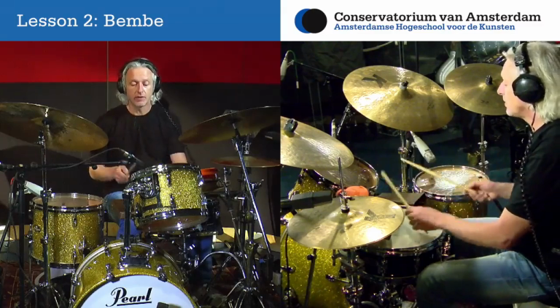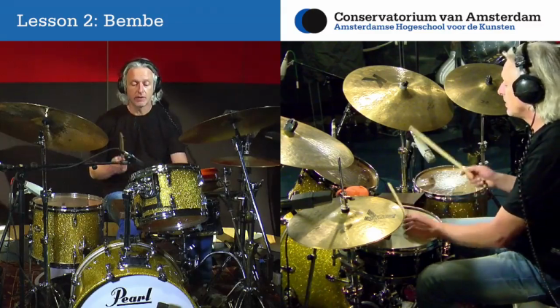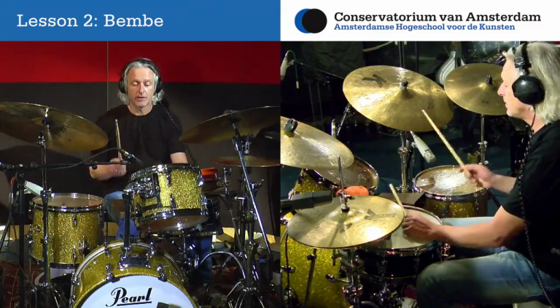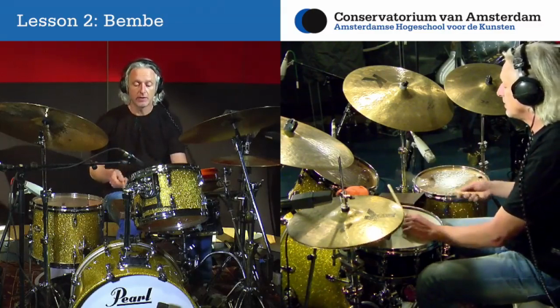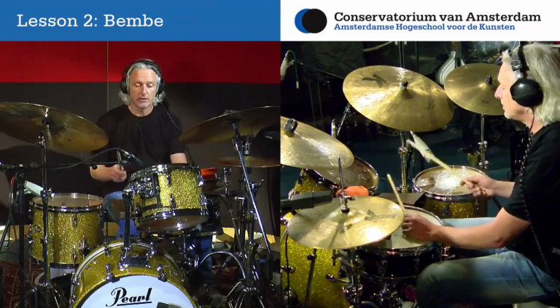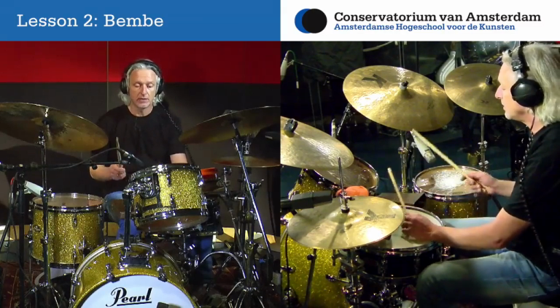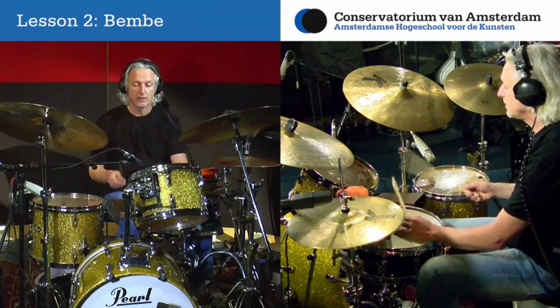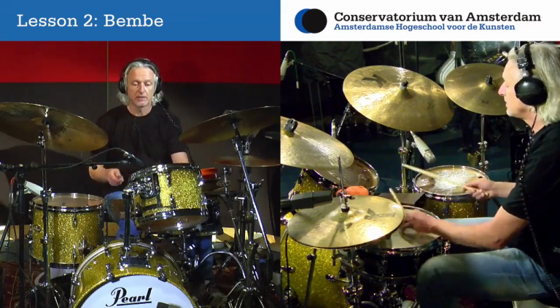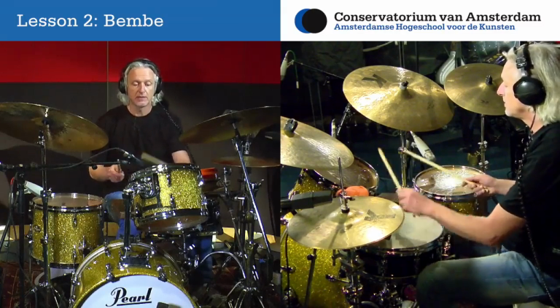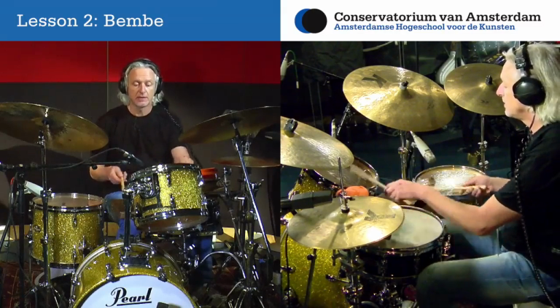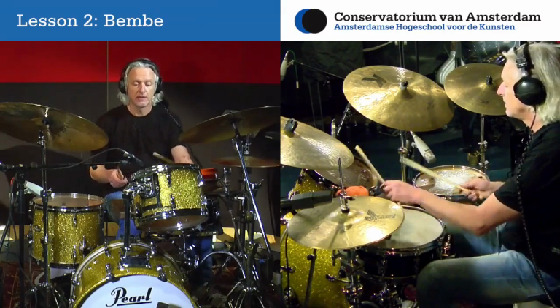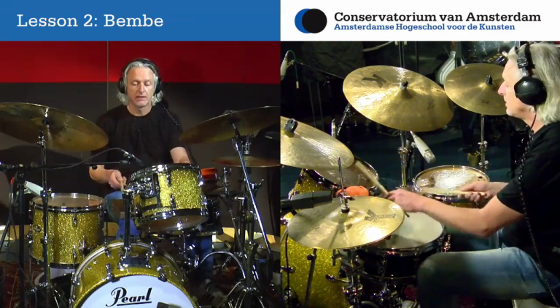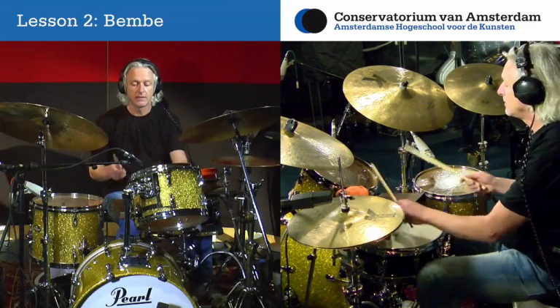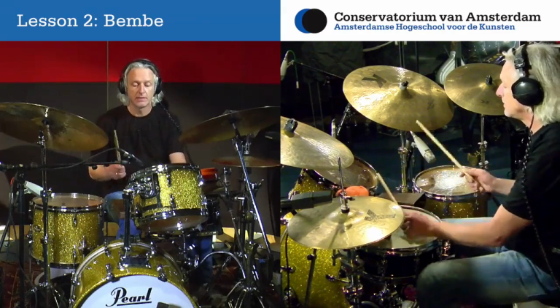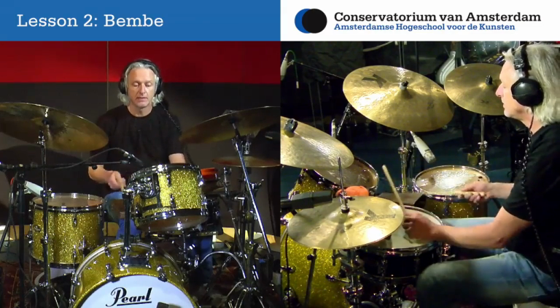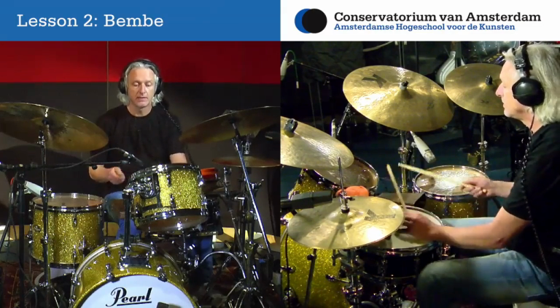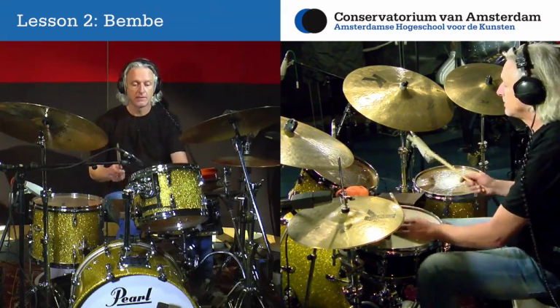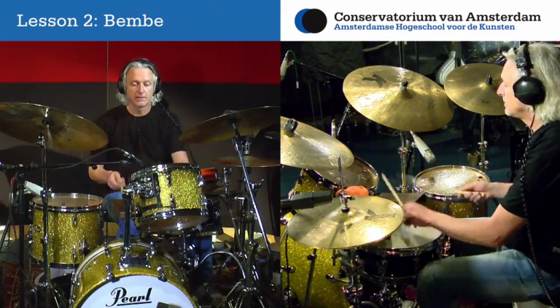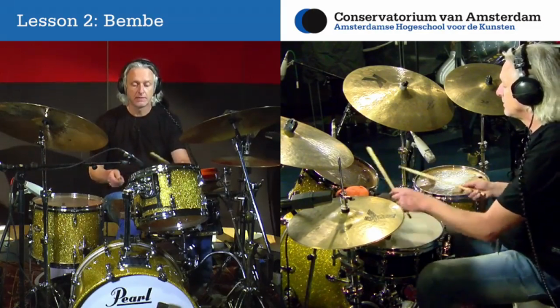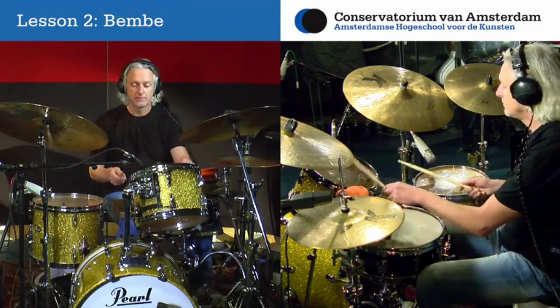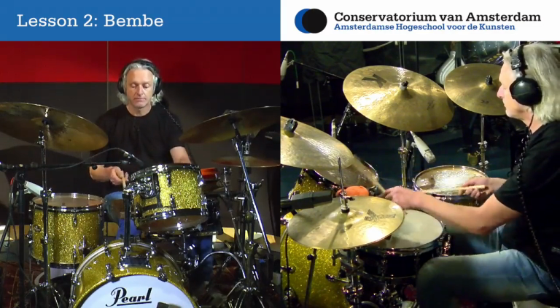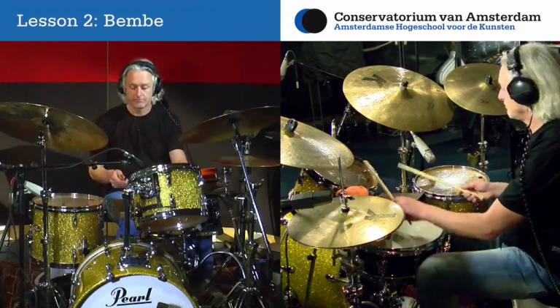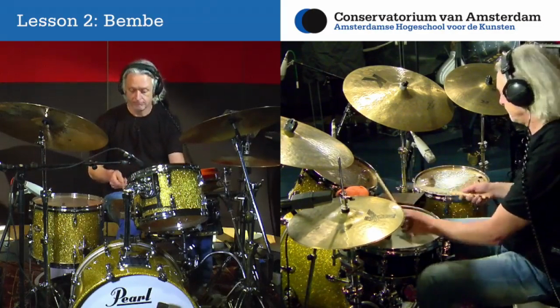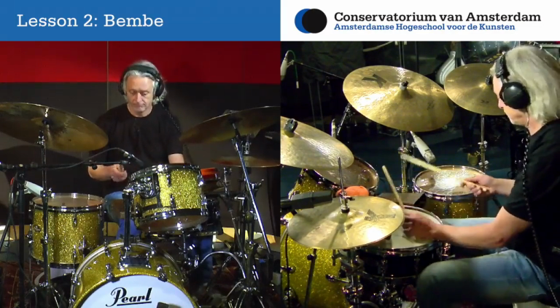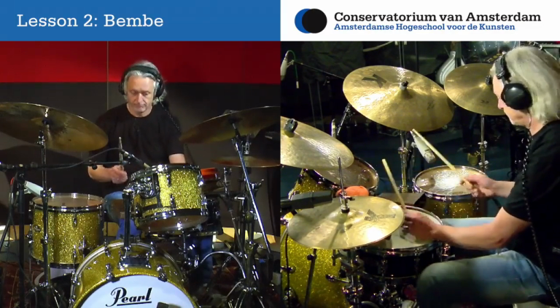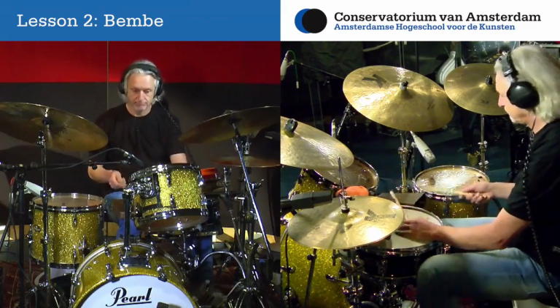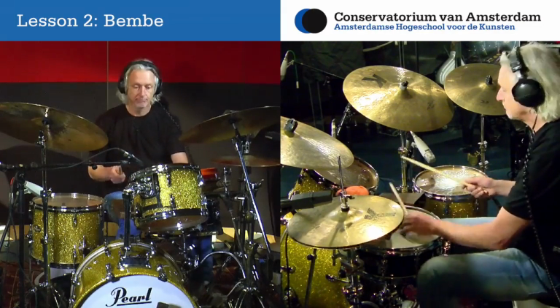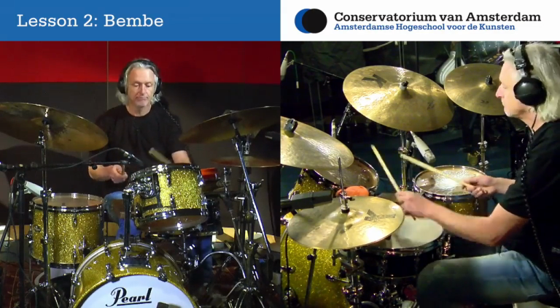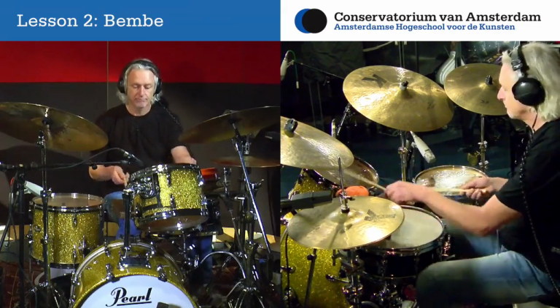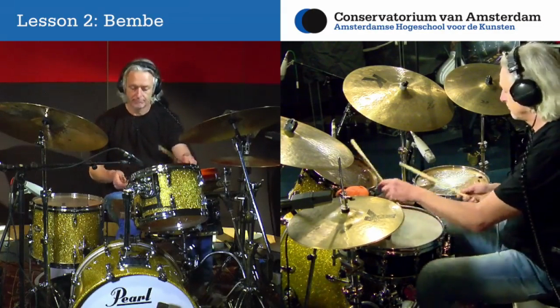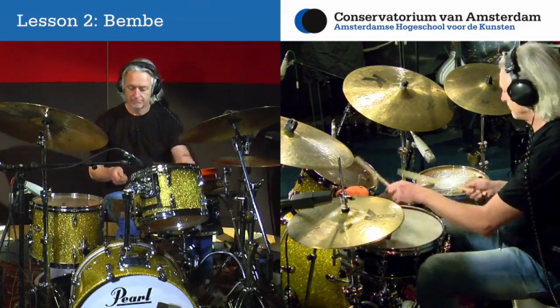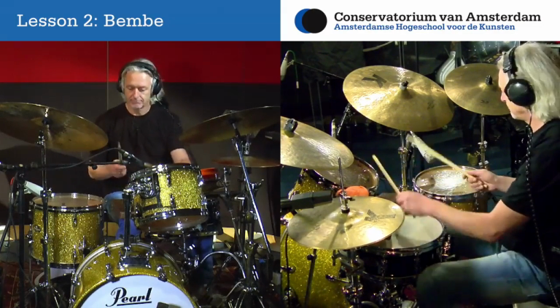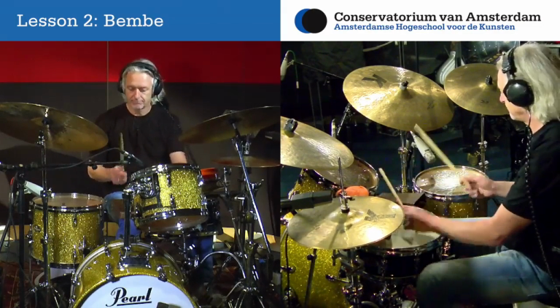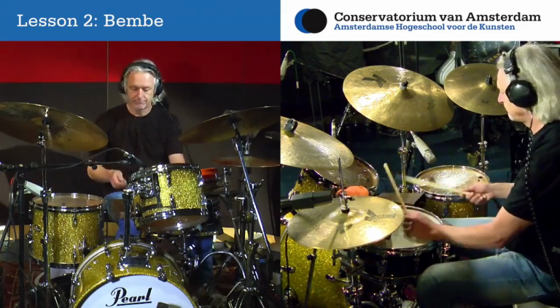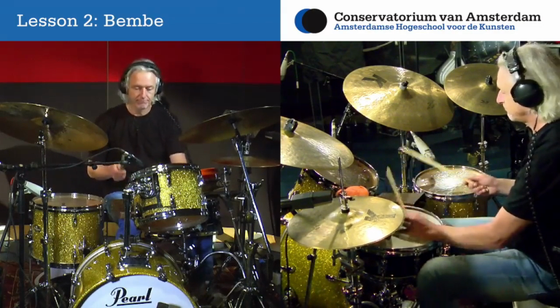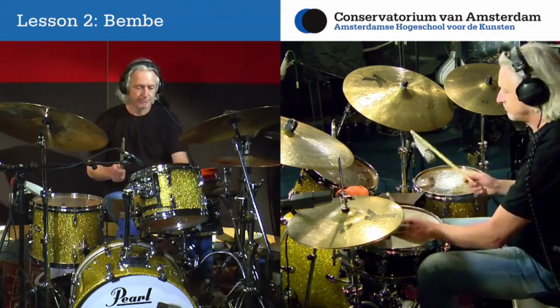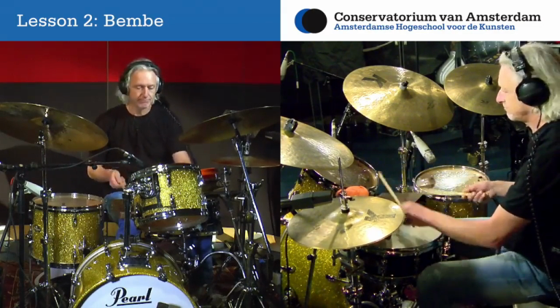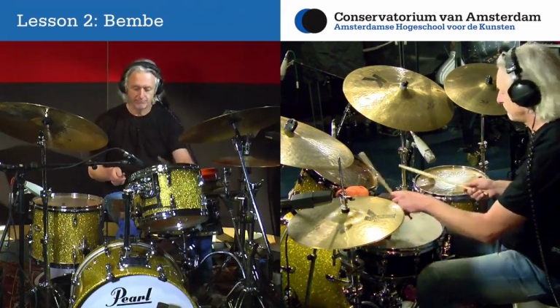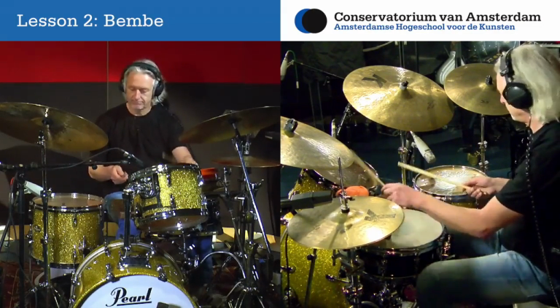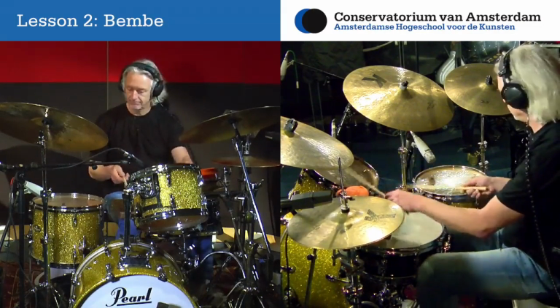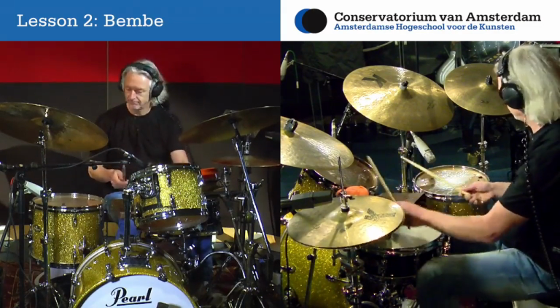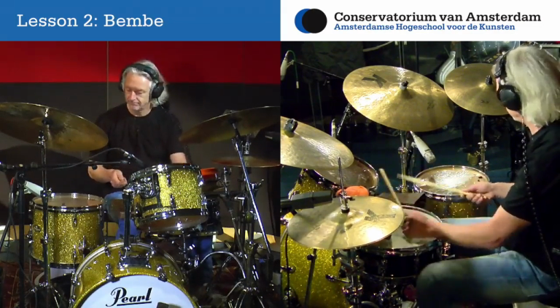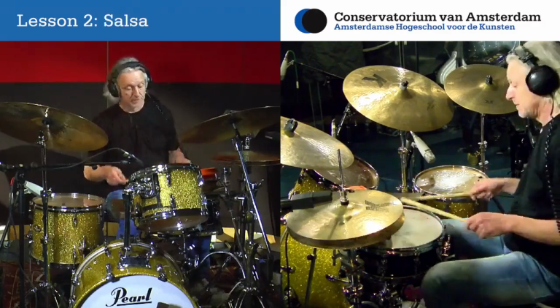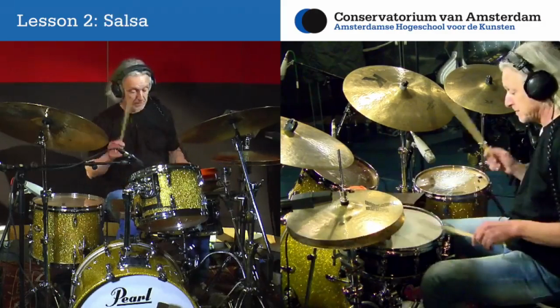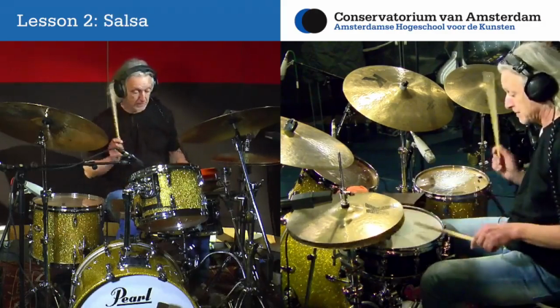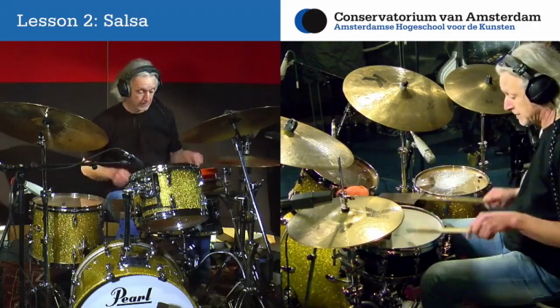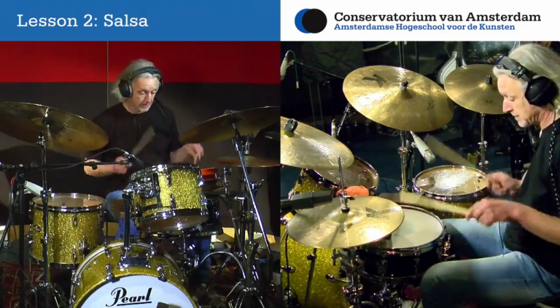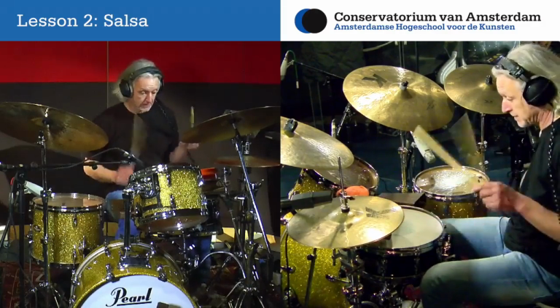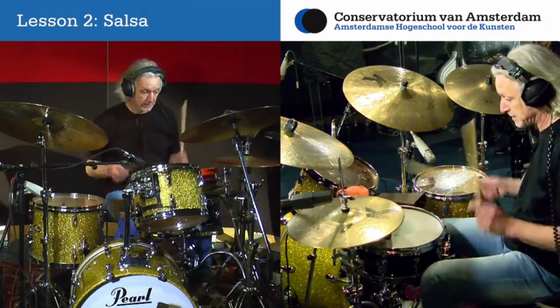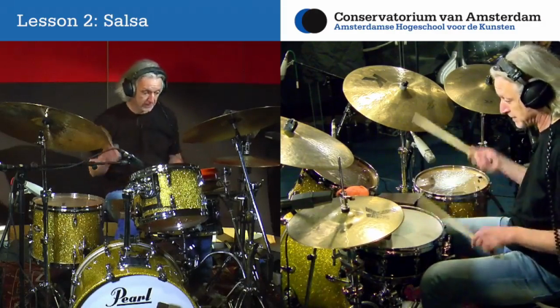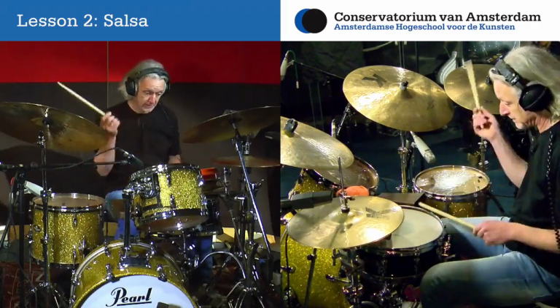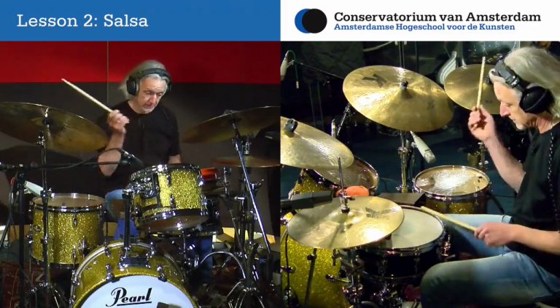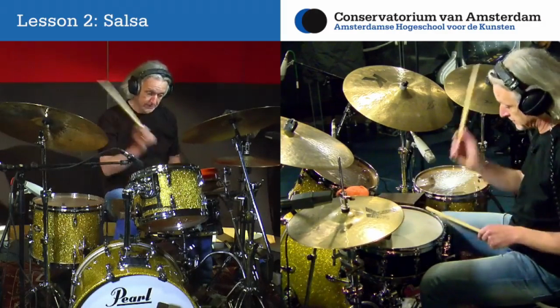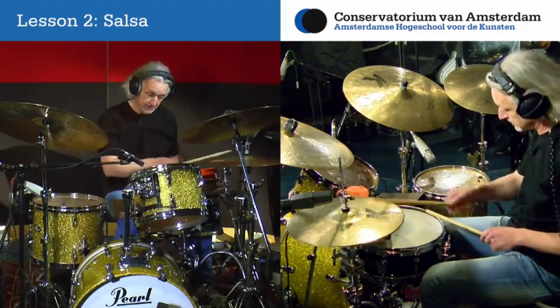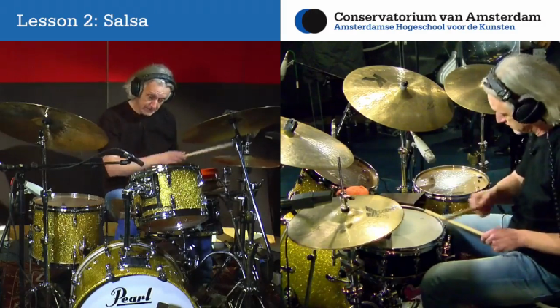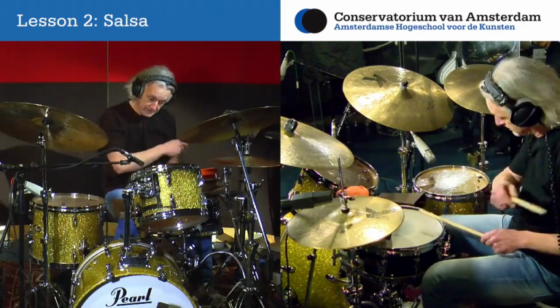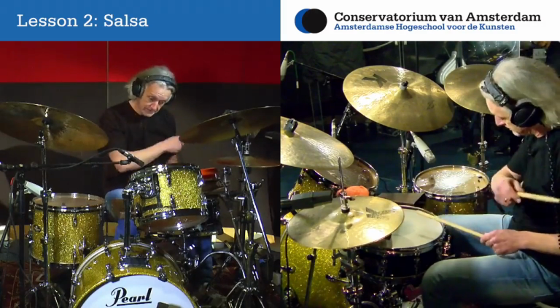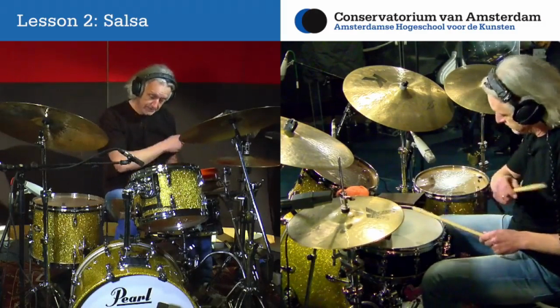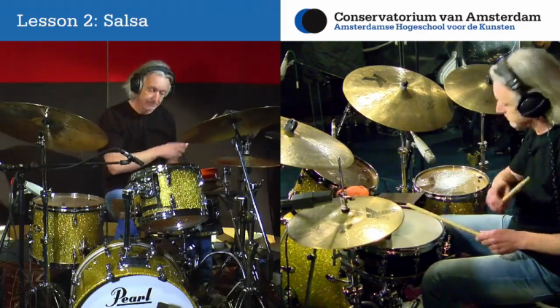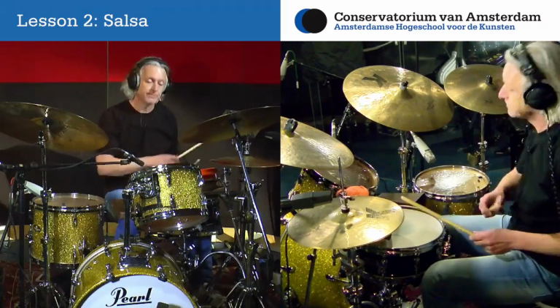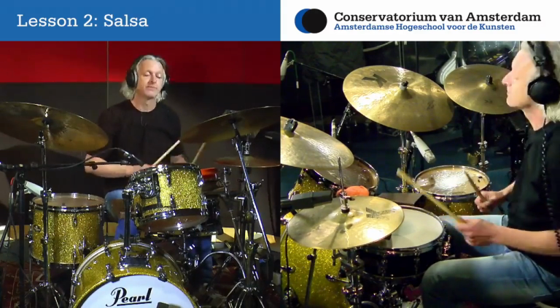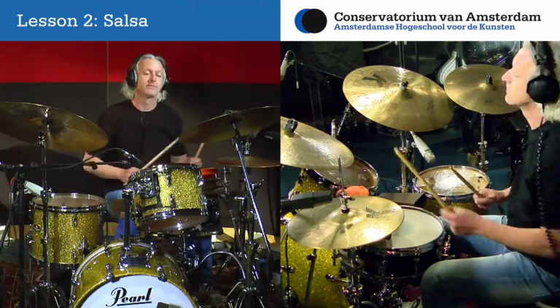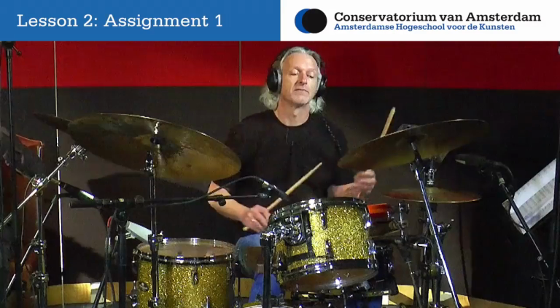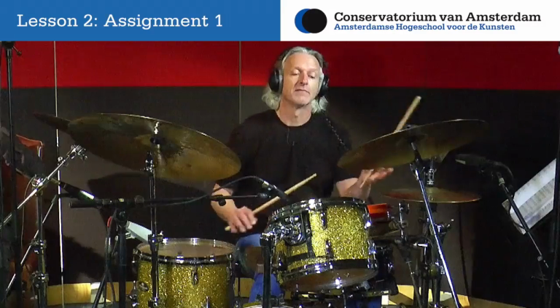You will also find assignments which will help you assimilate the material and rhythms we learned, discussed and studied in the lesson.